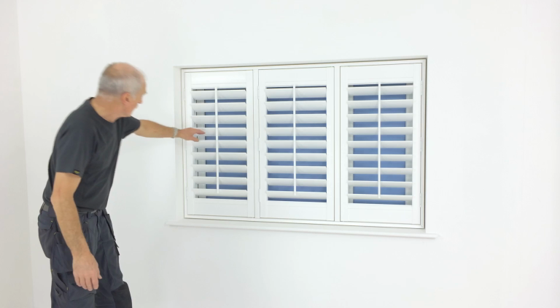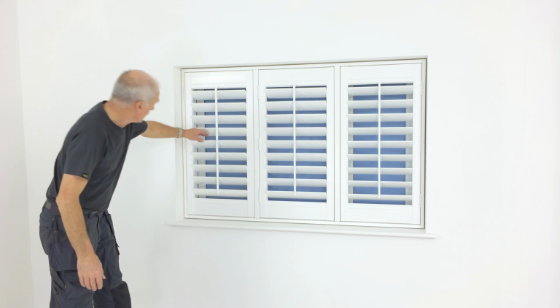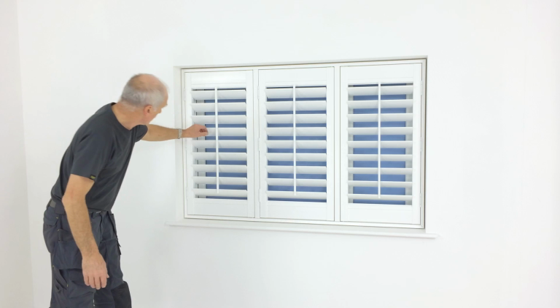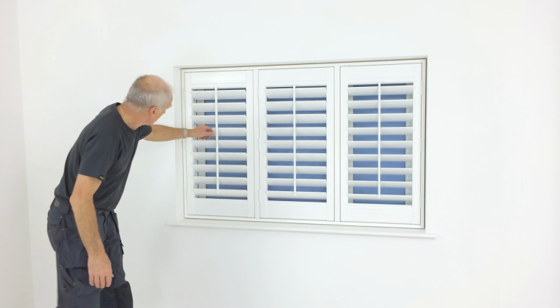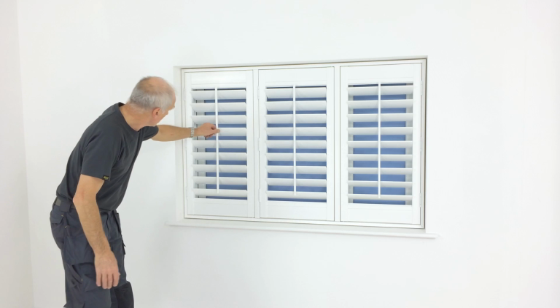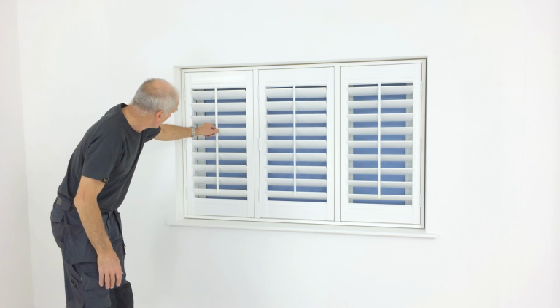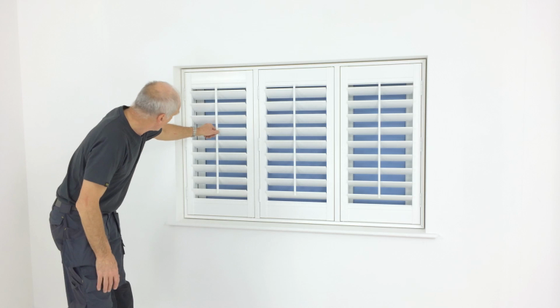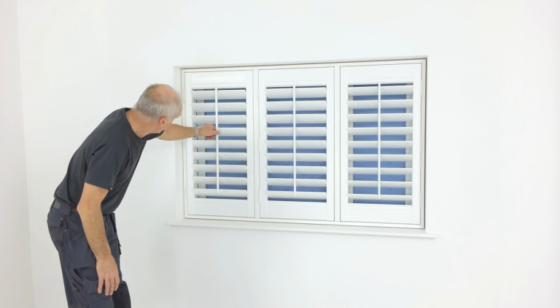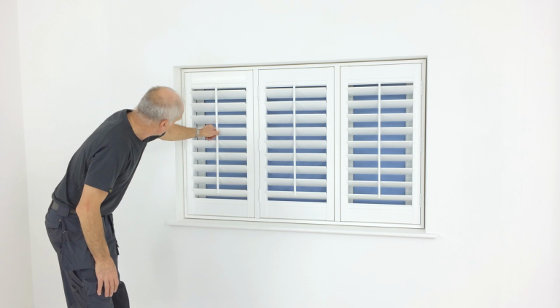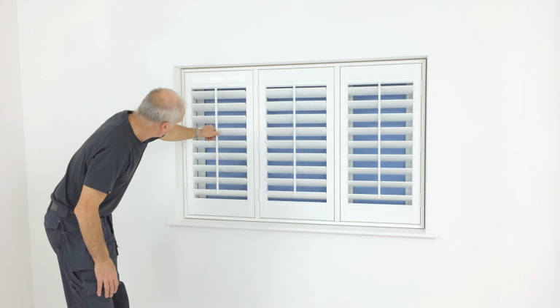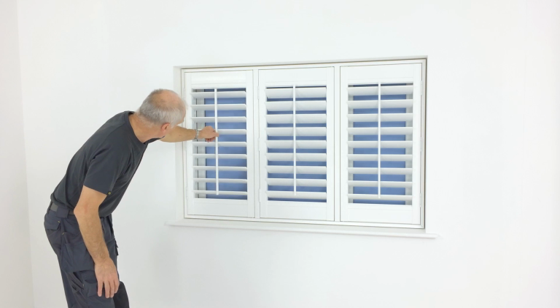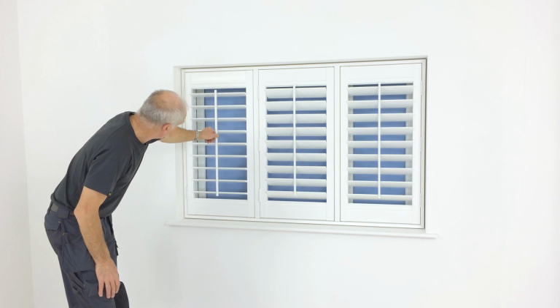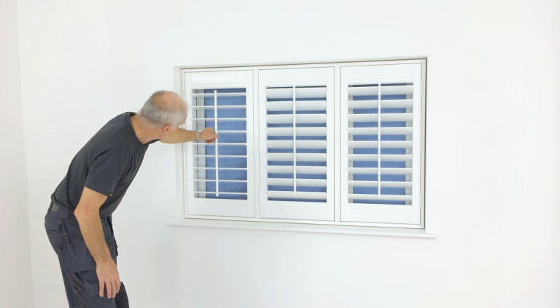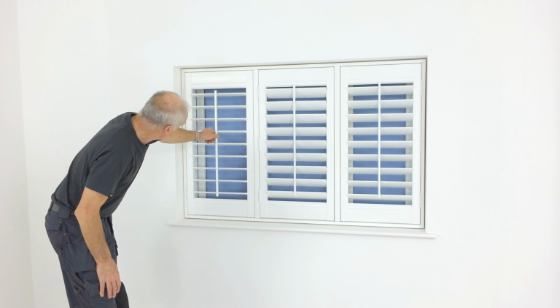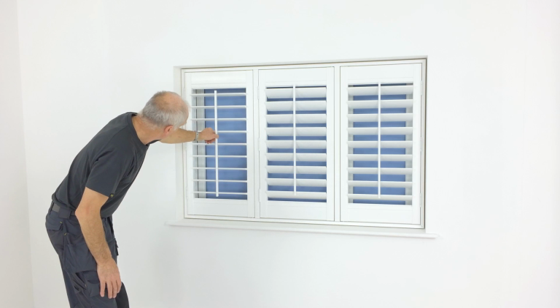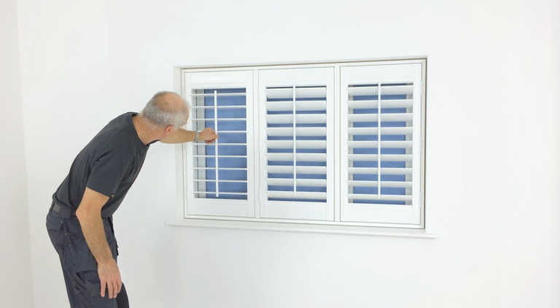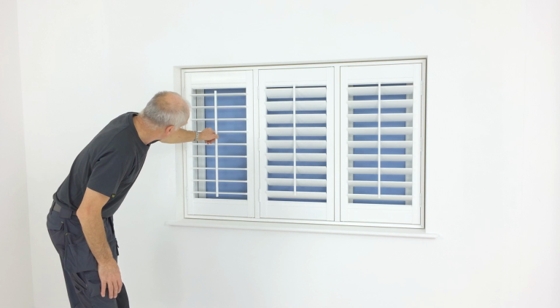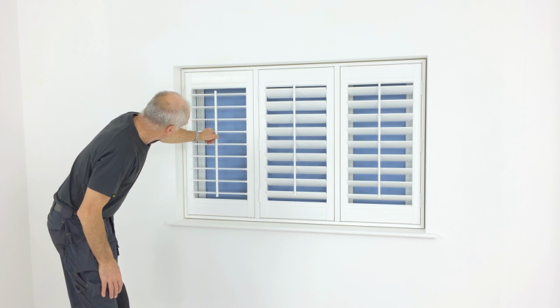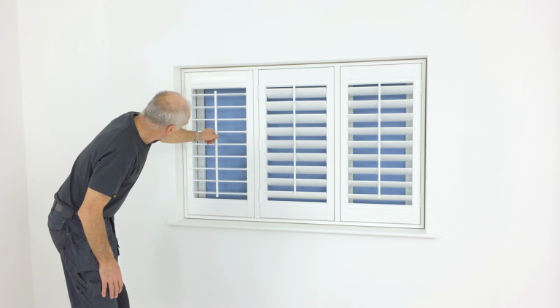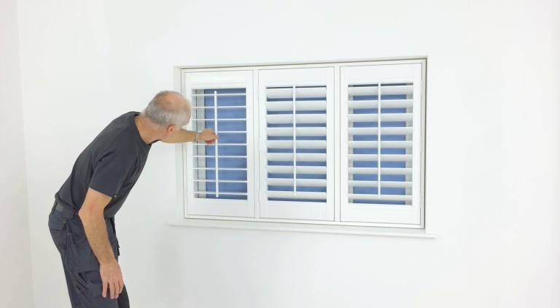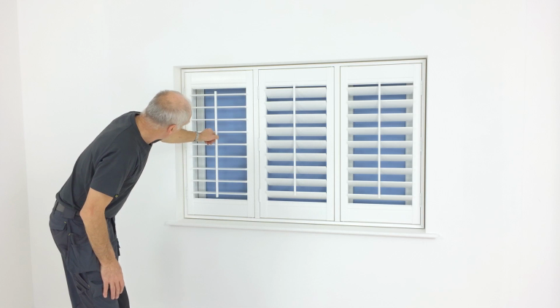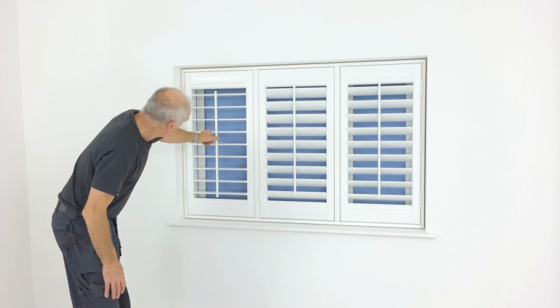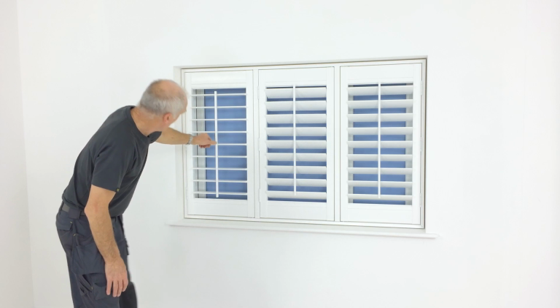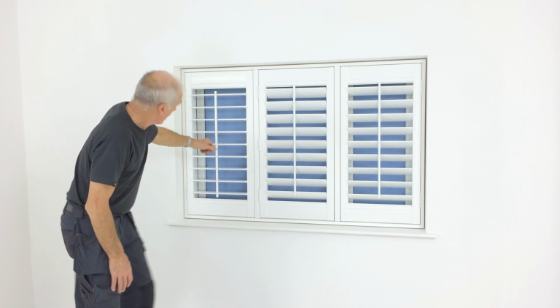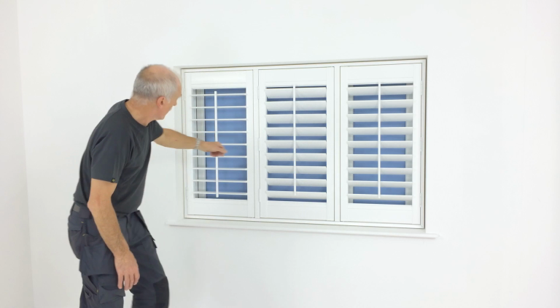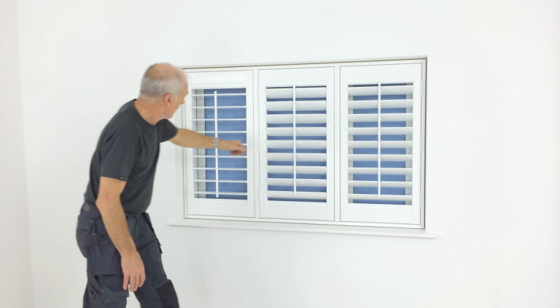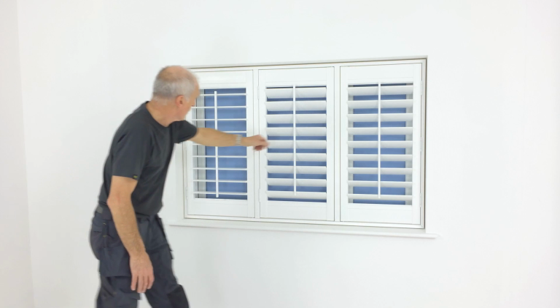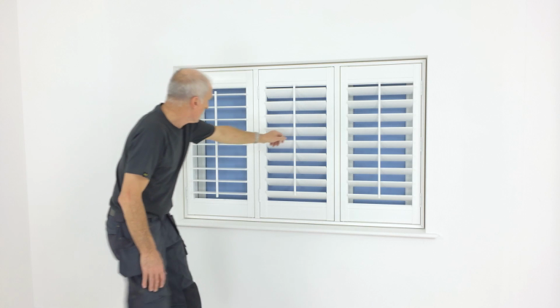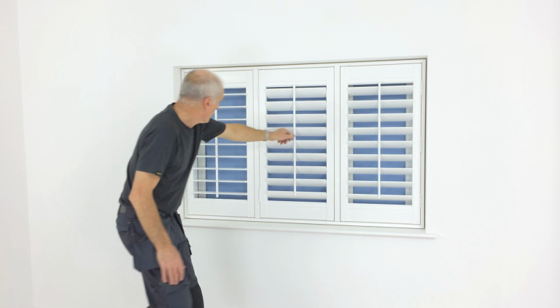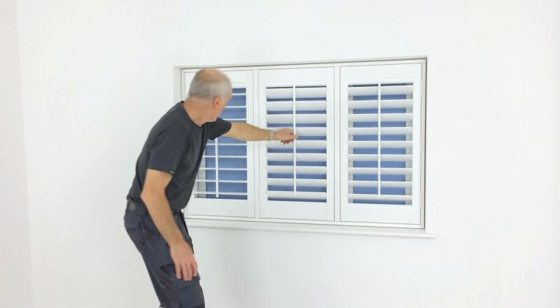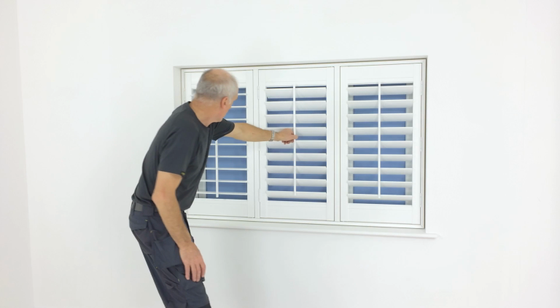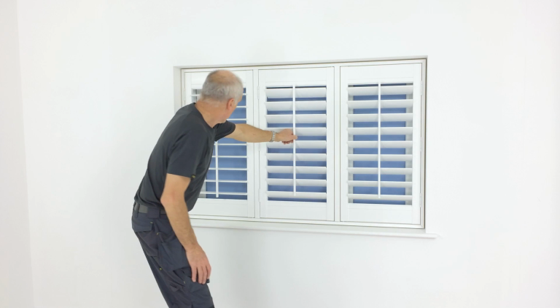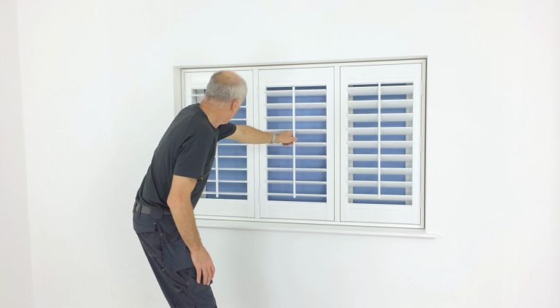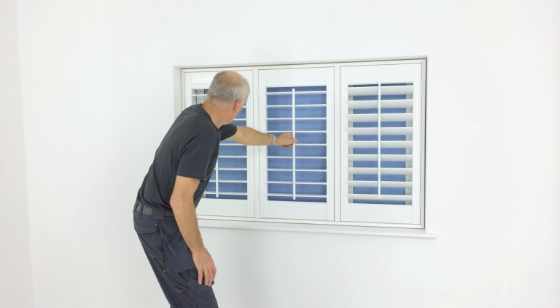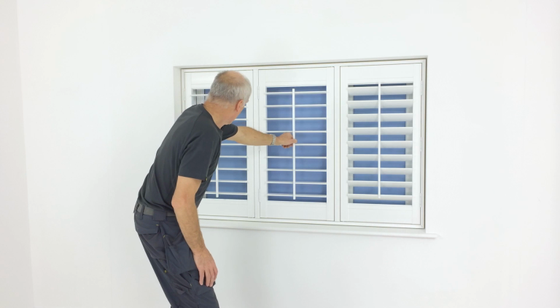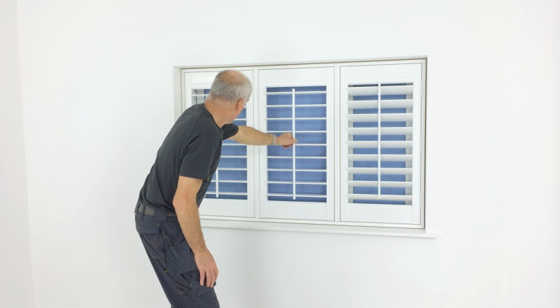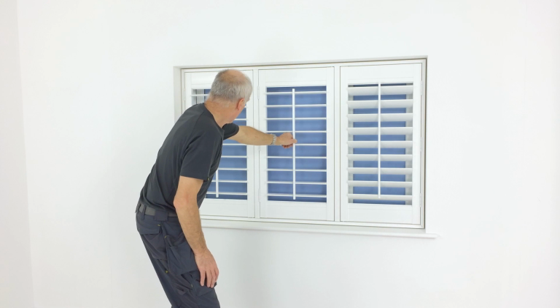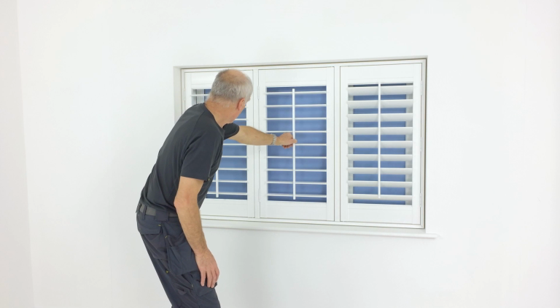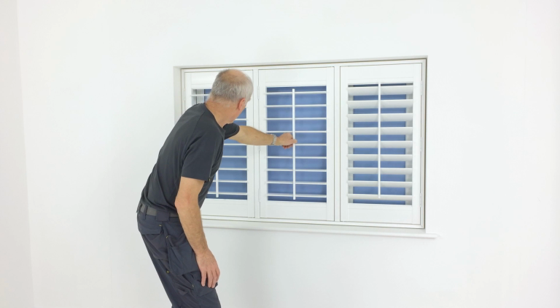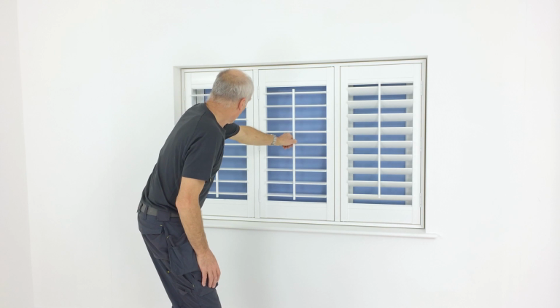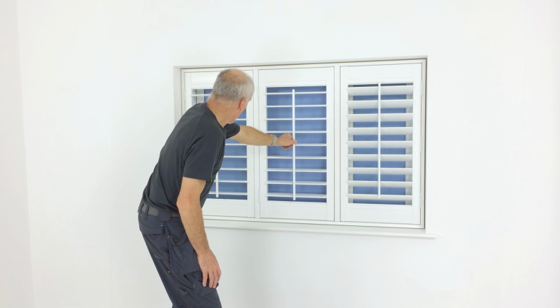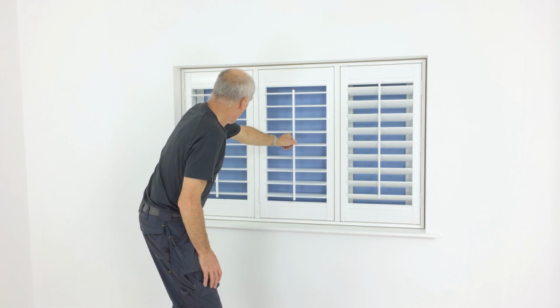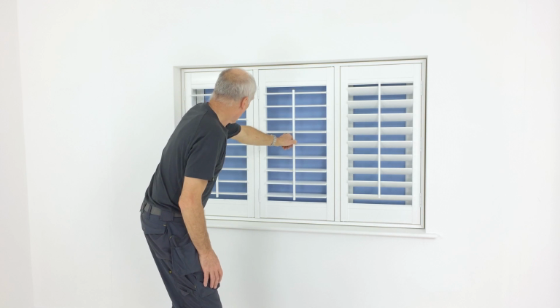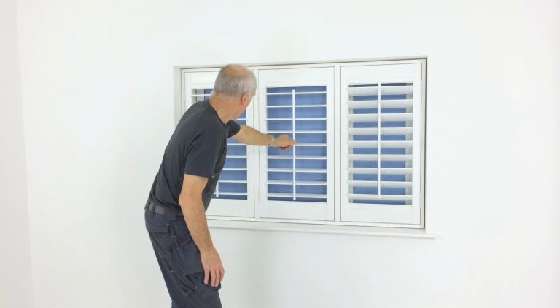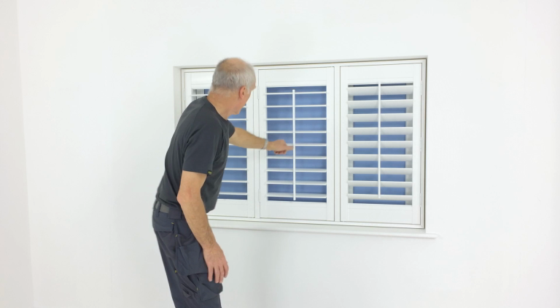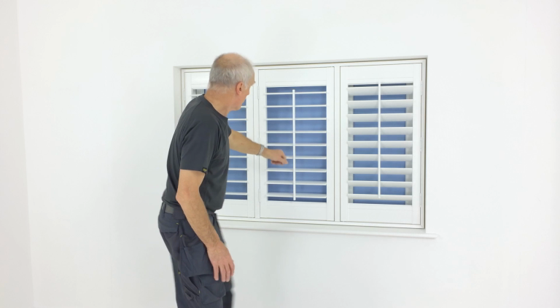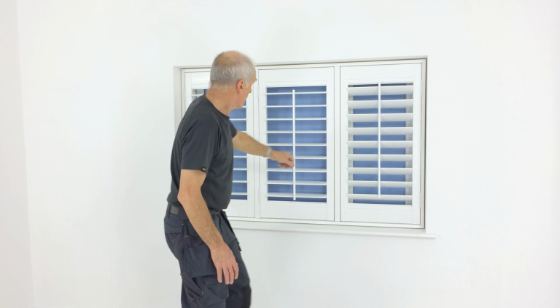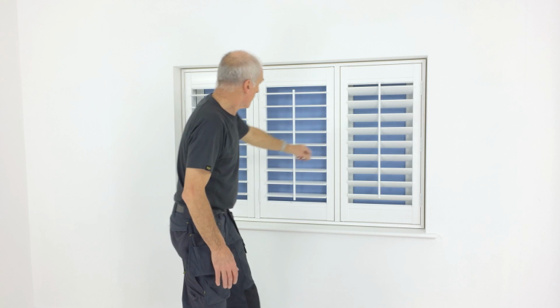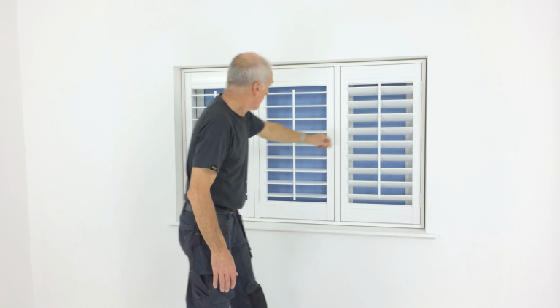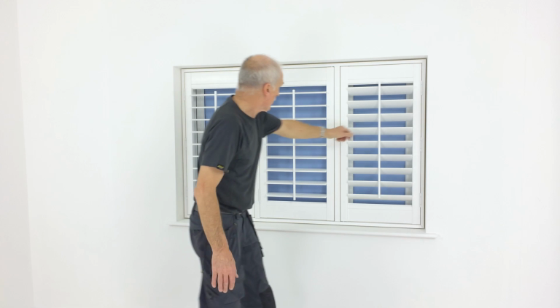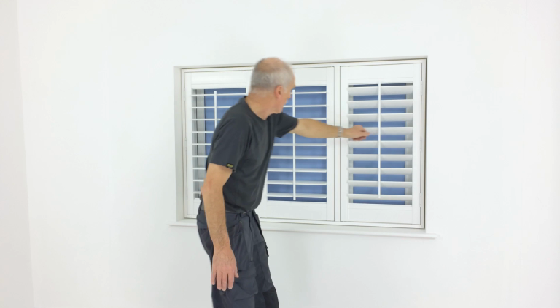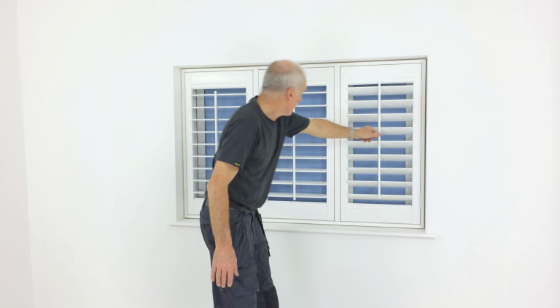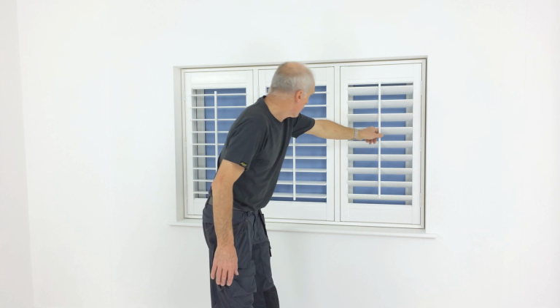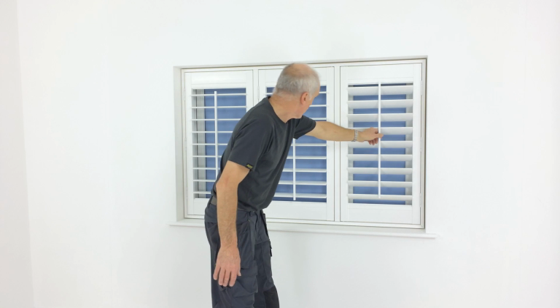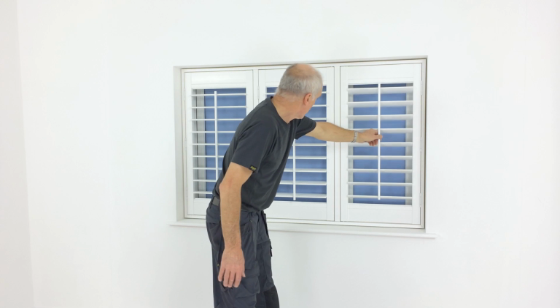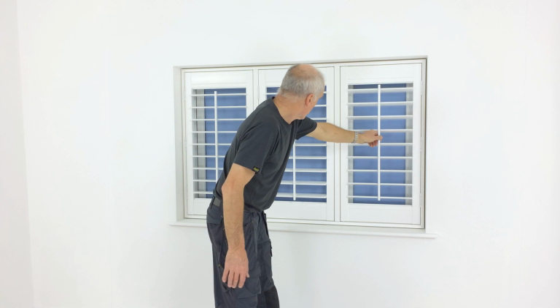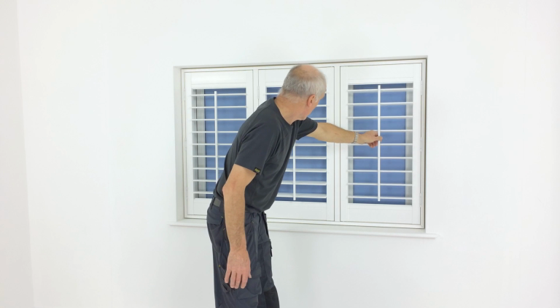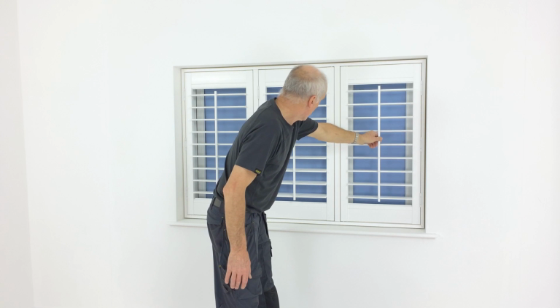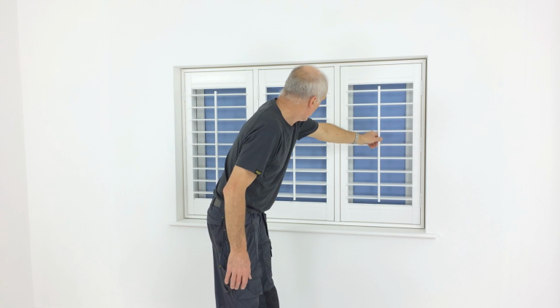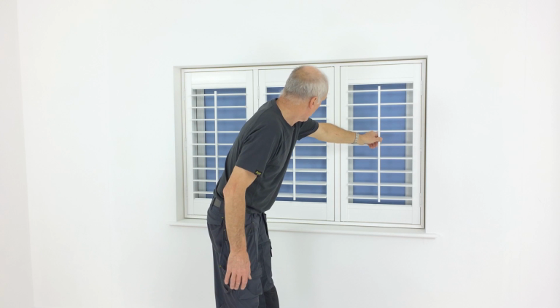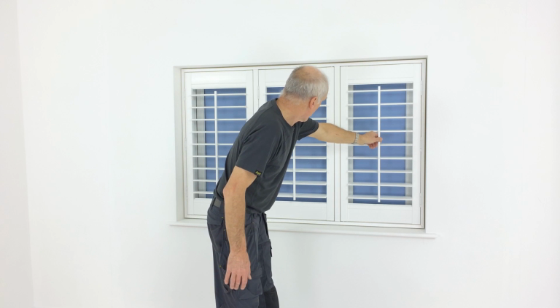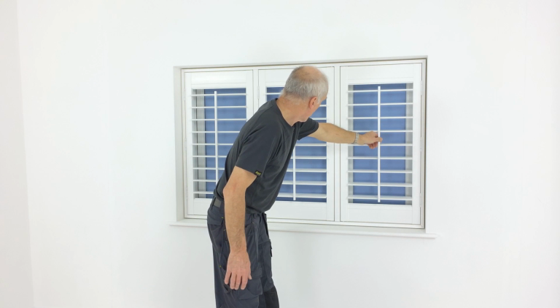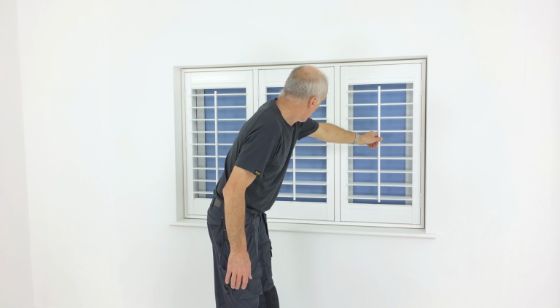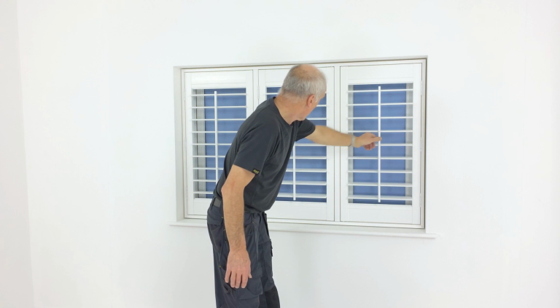In this video, you'll learn how to fit a set of shutters with T-posts. They are being fitted inside the recess to the window frame.